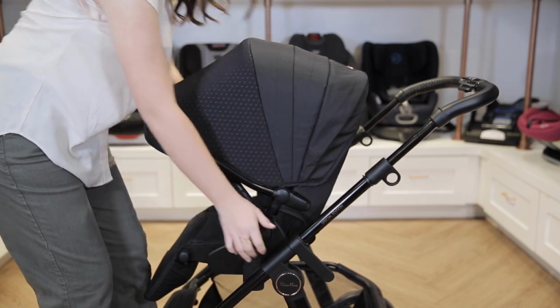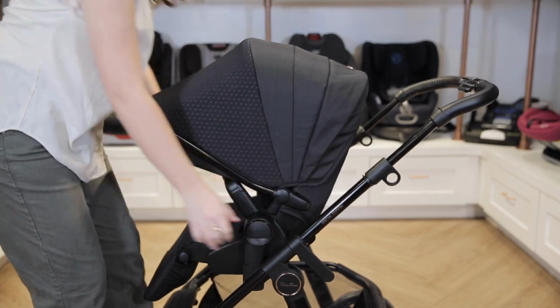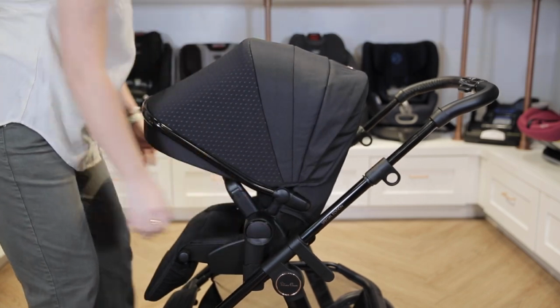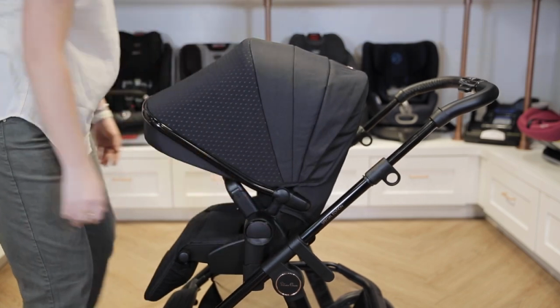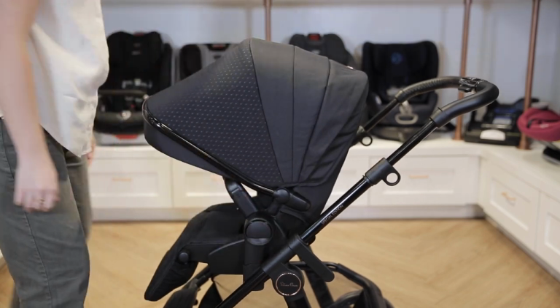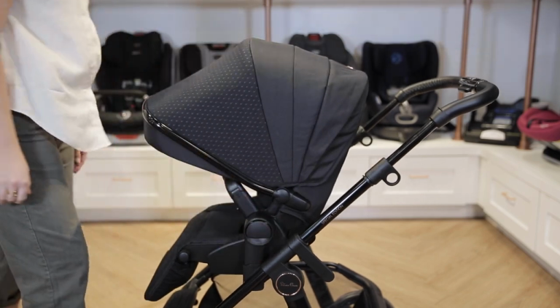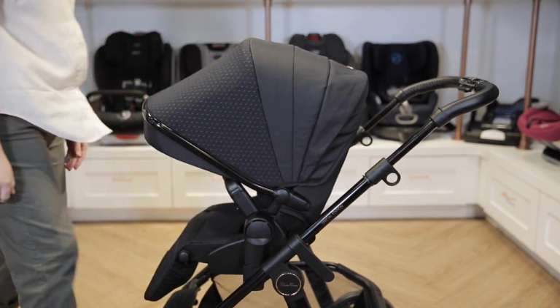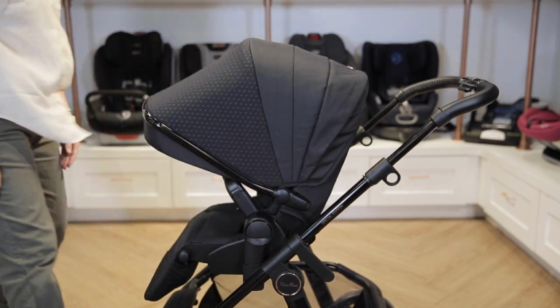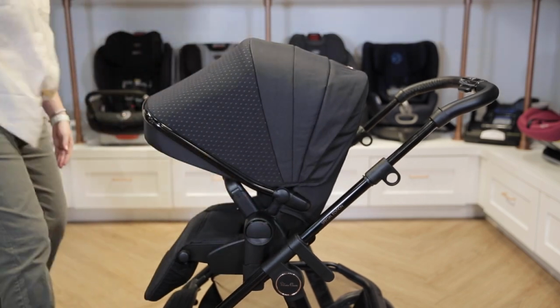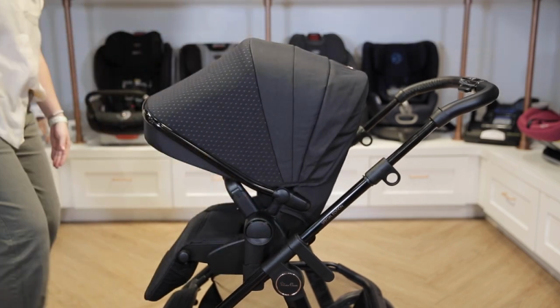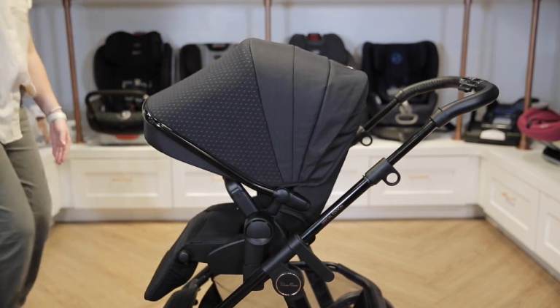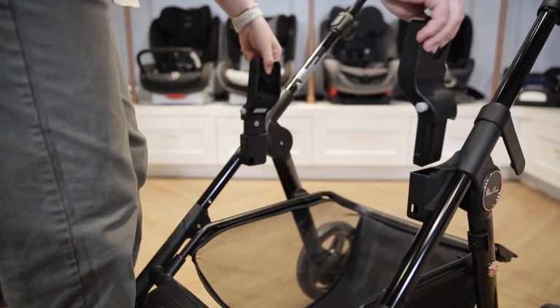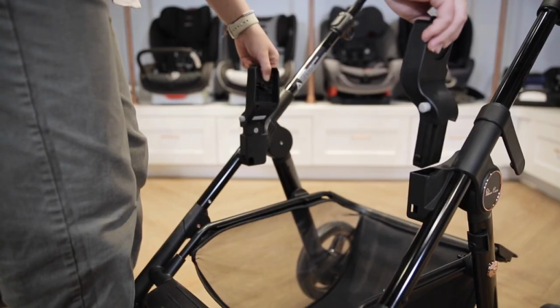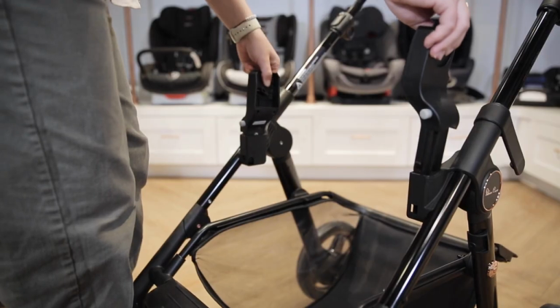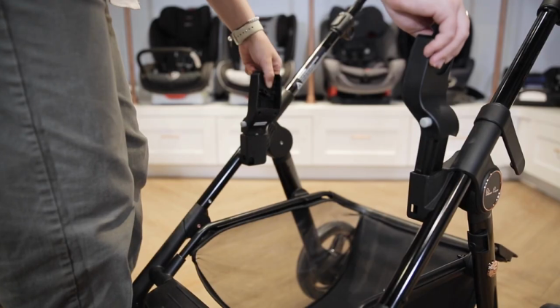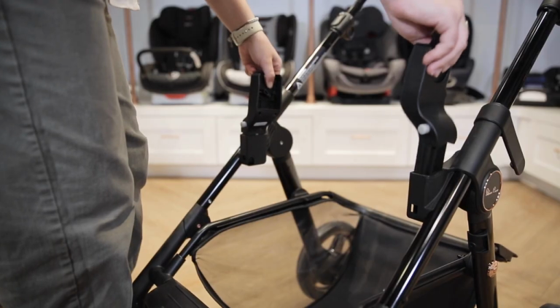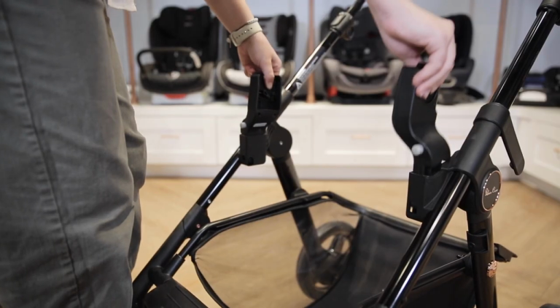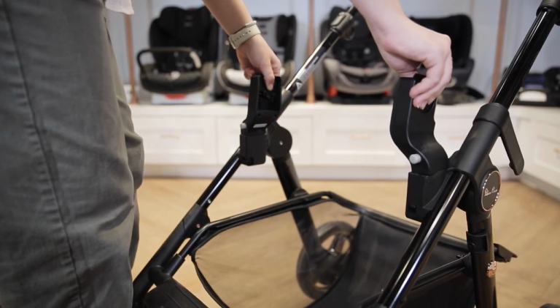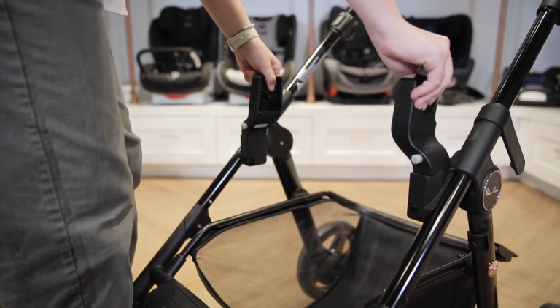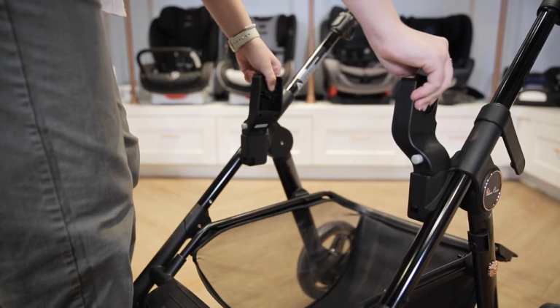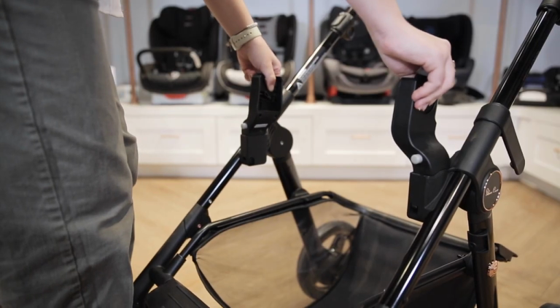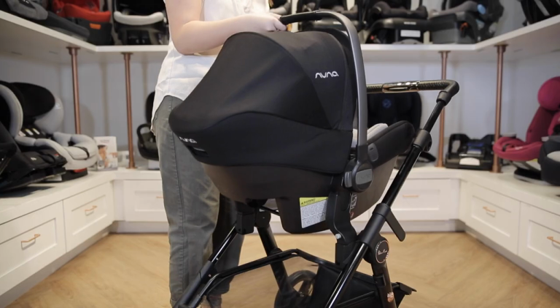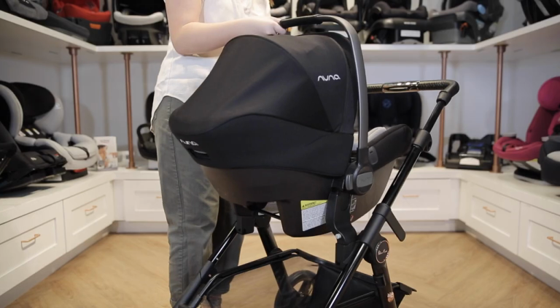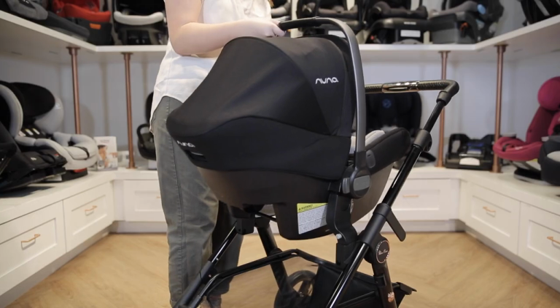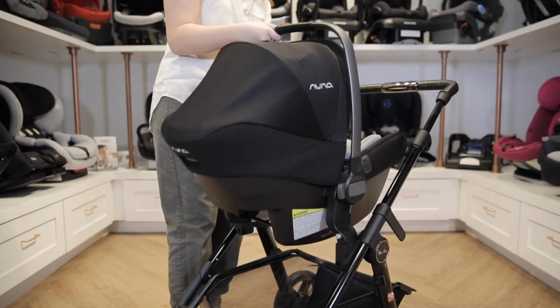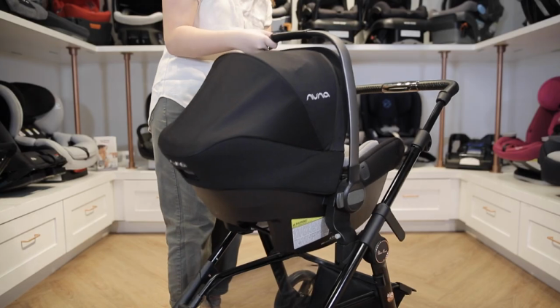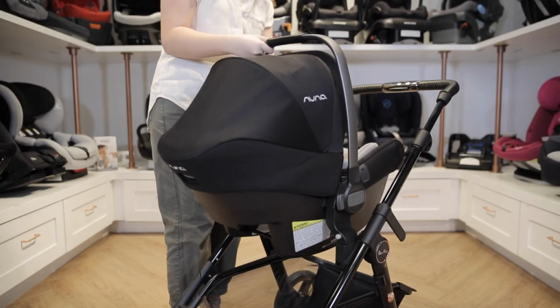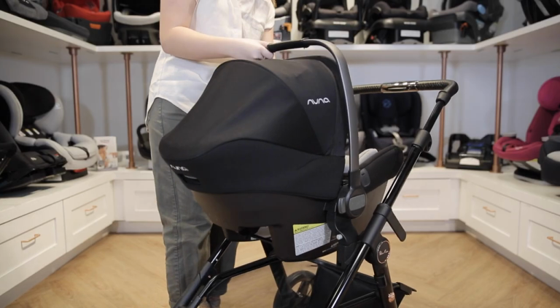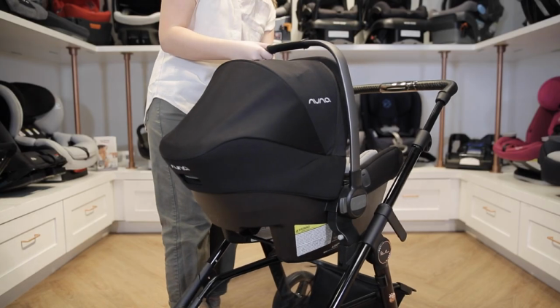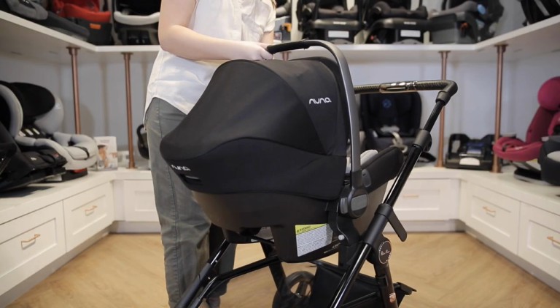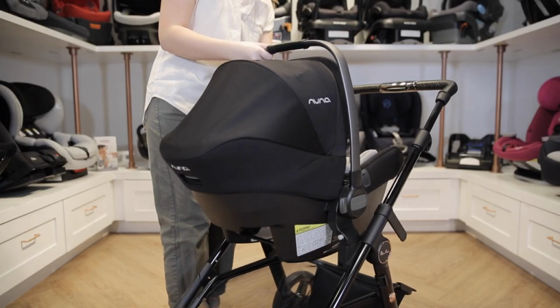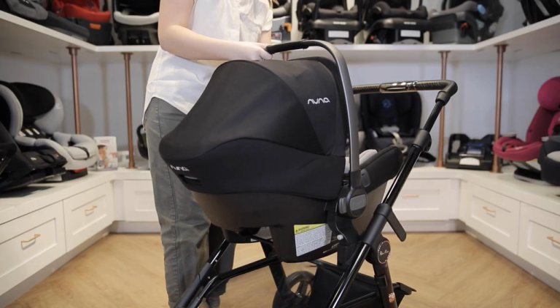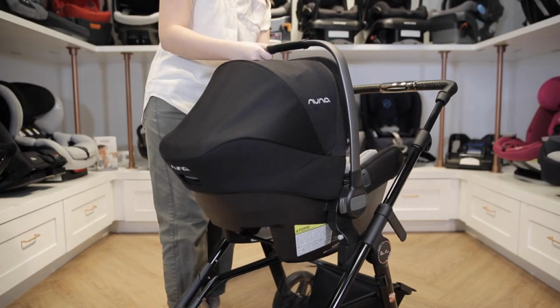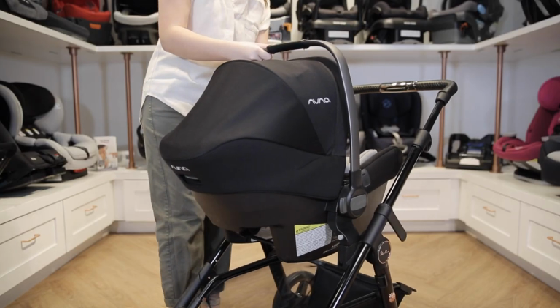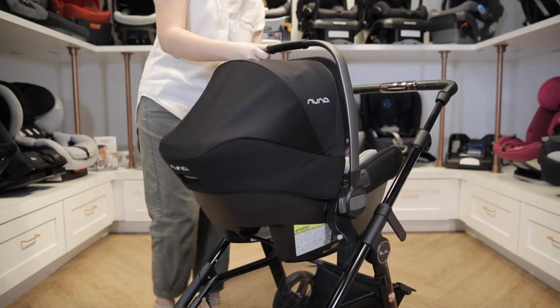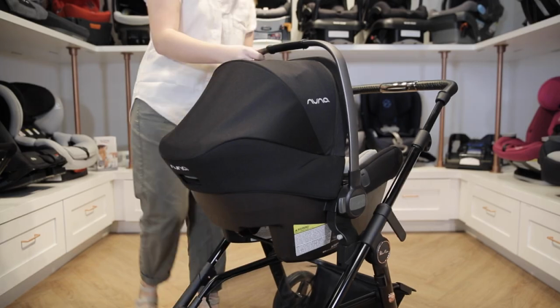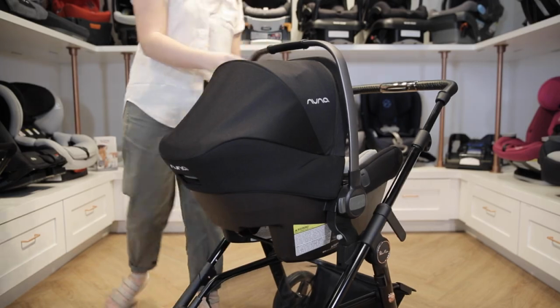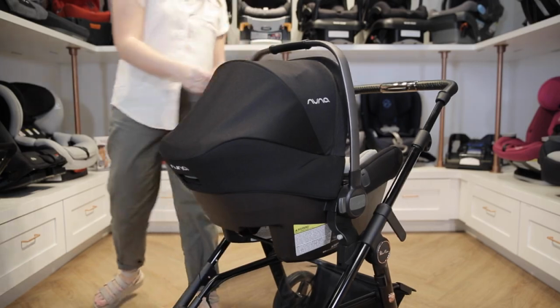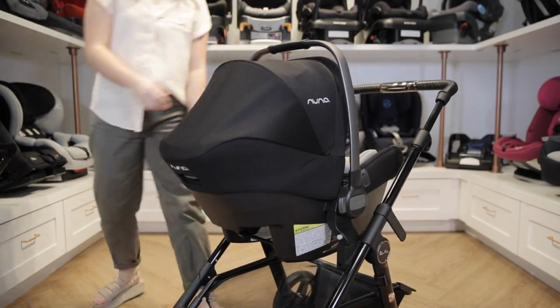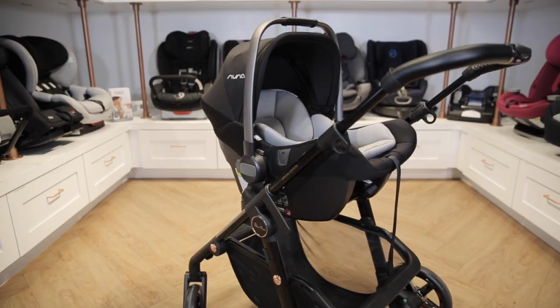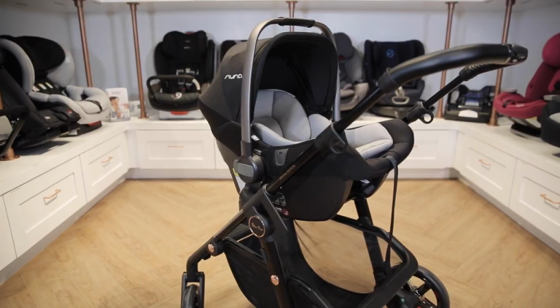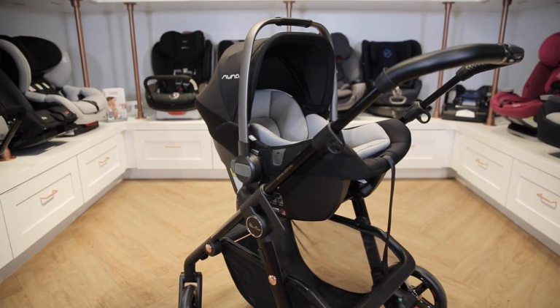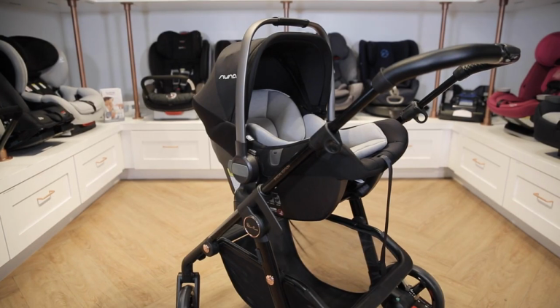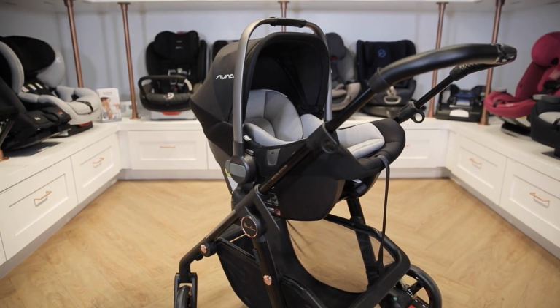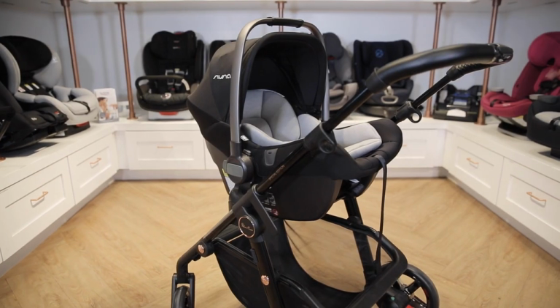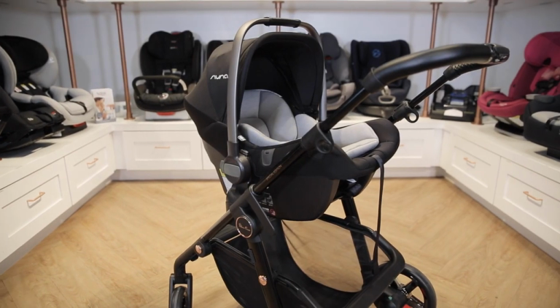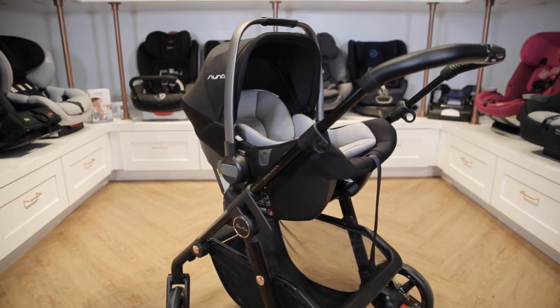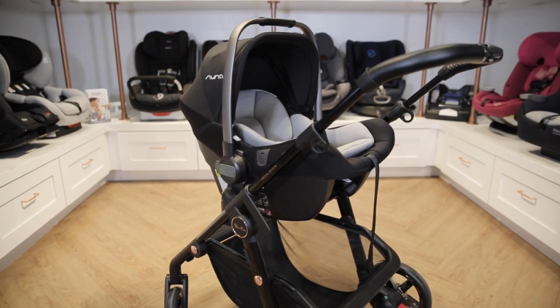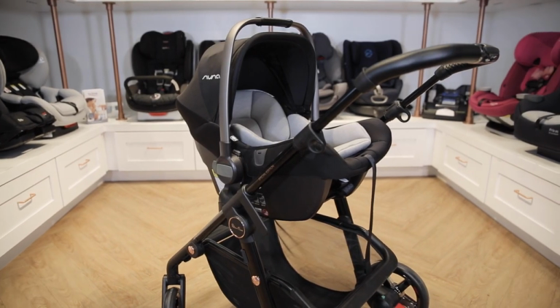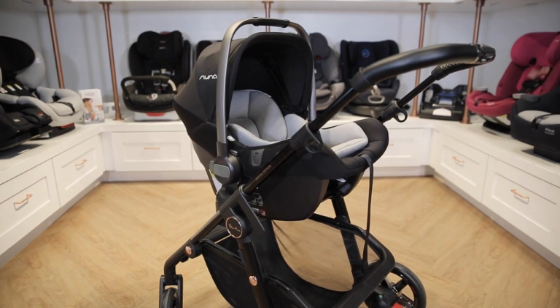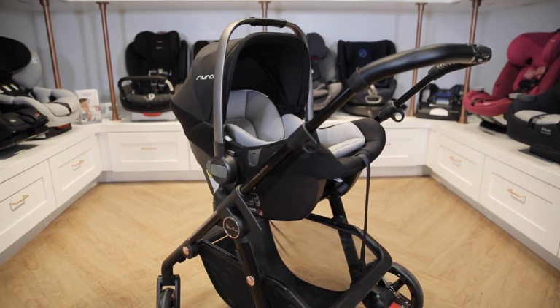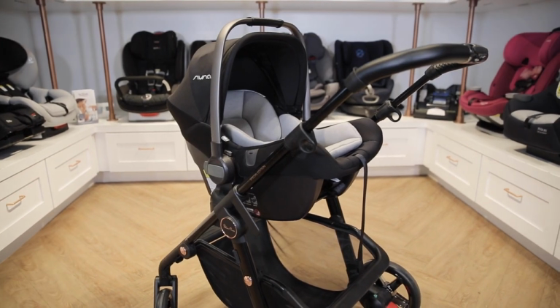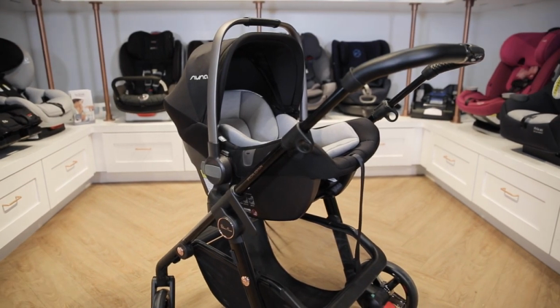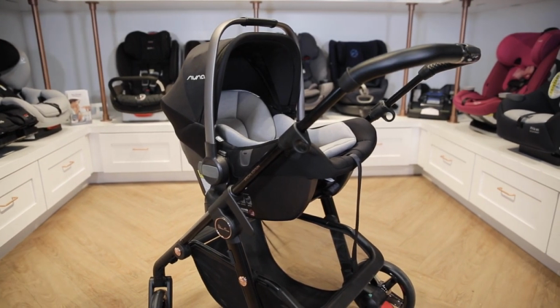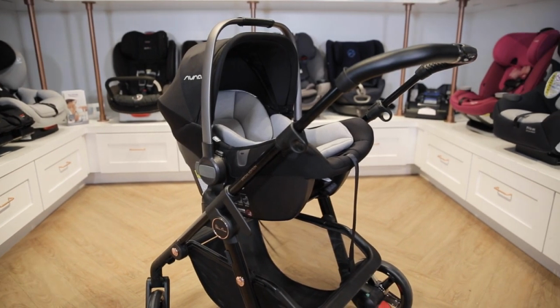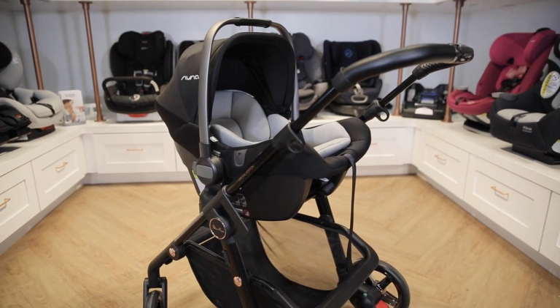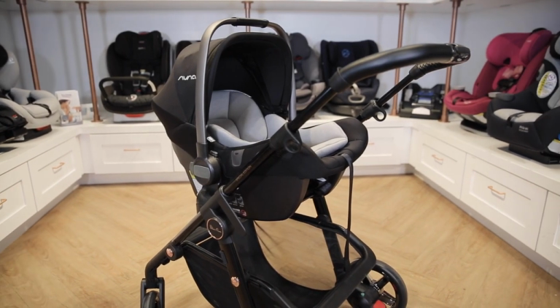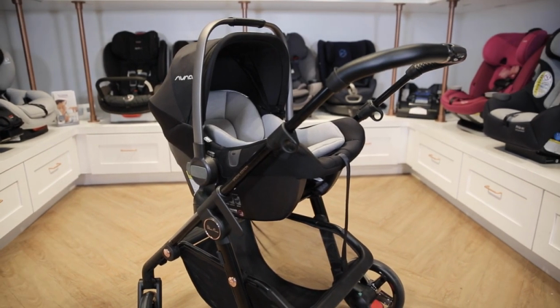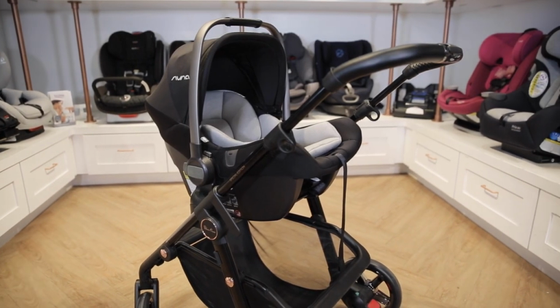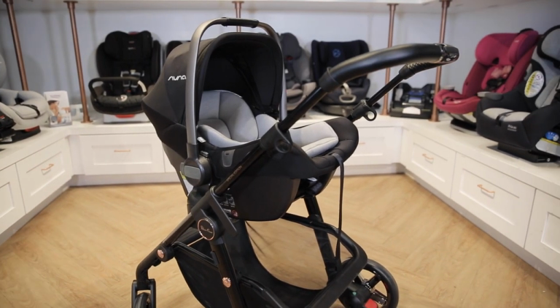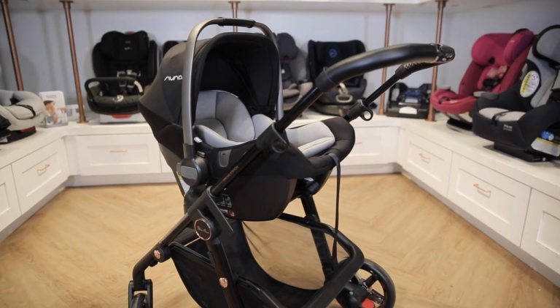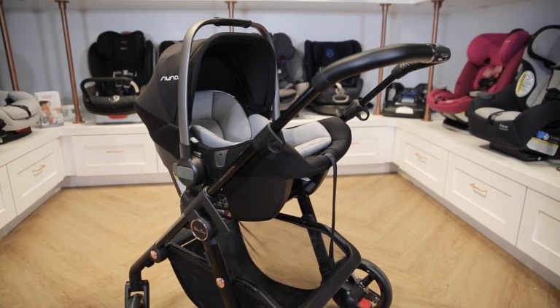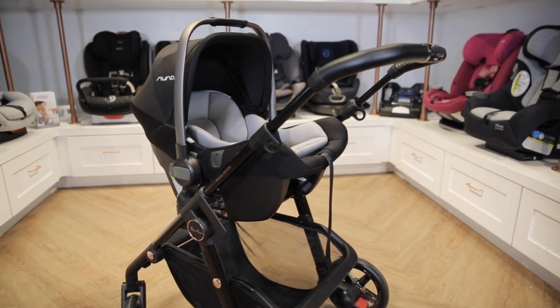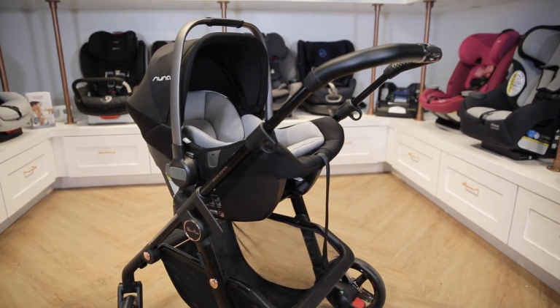You can also create a travel system by attaching a car seat from Cybex, Kleck, MaxiCosi, or Nuna. Adapters are available for purchase separately.